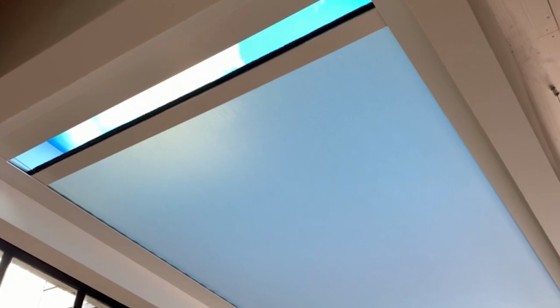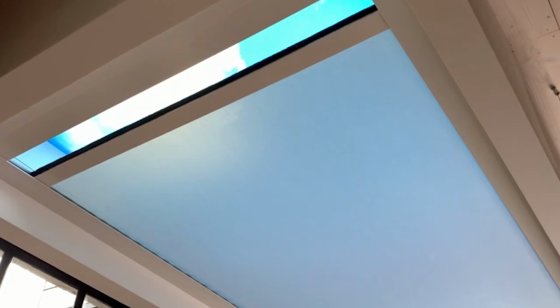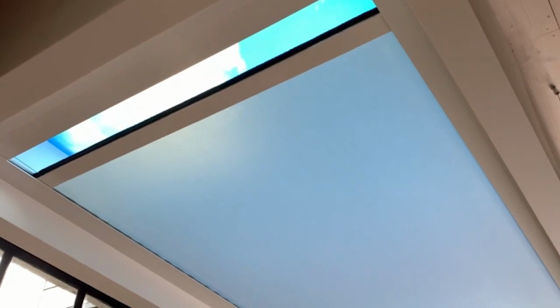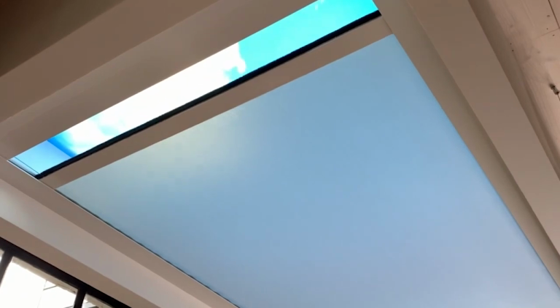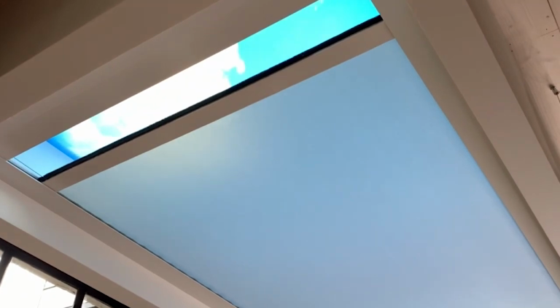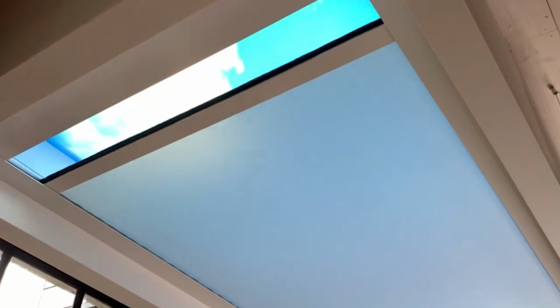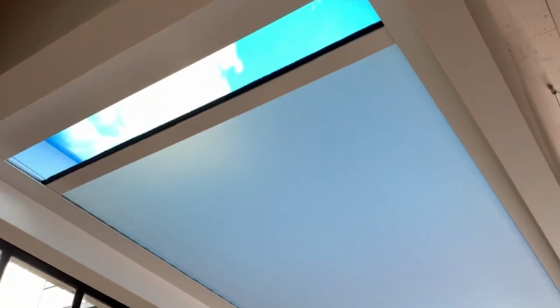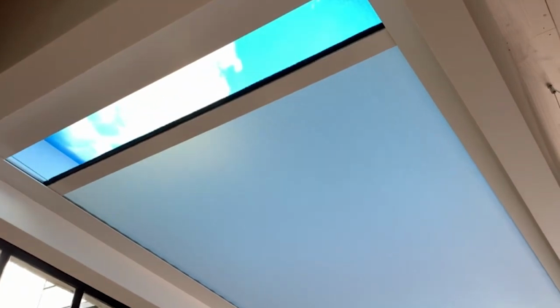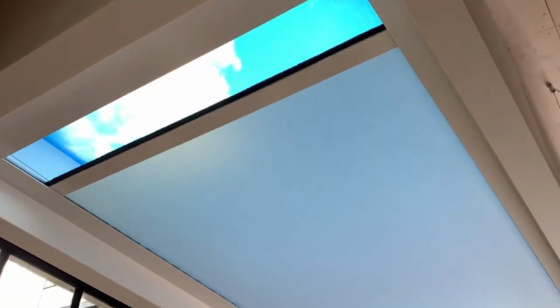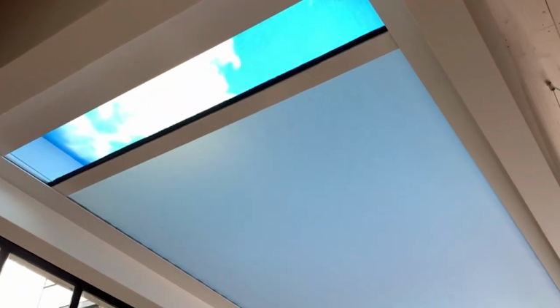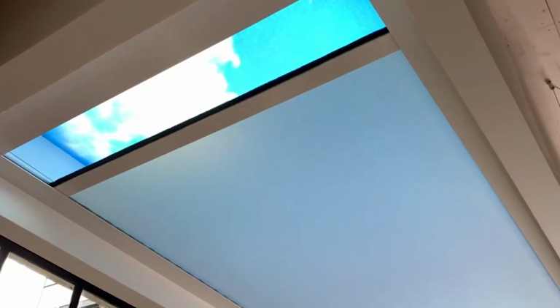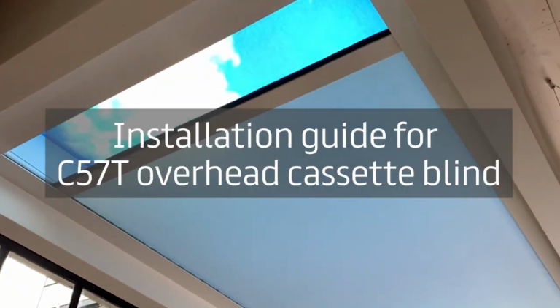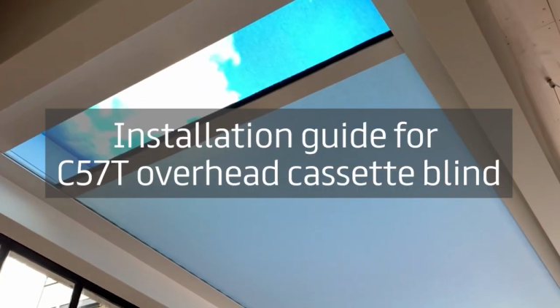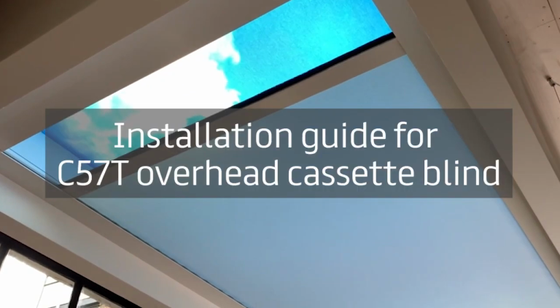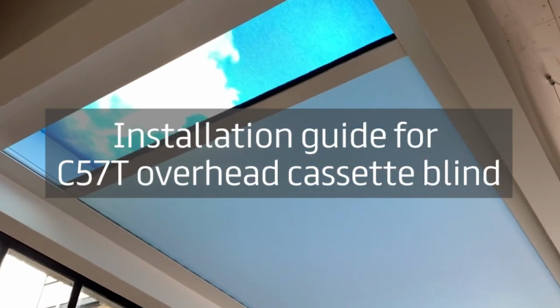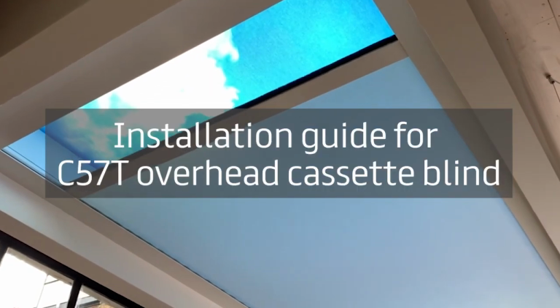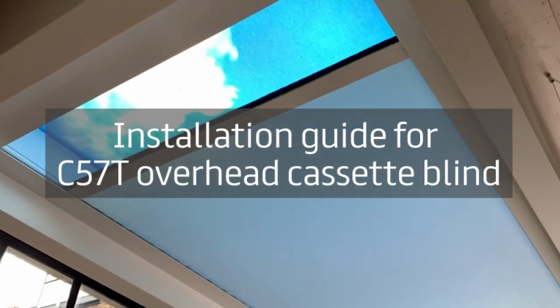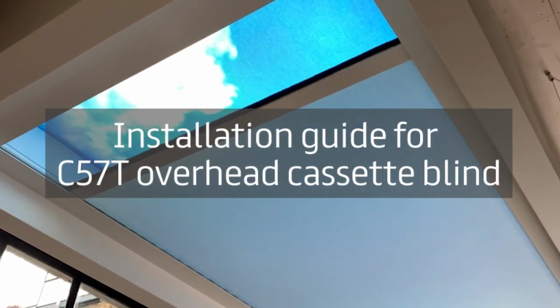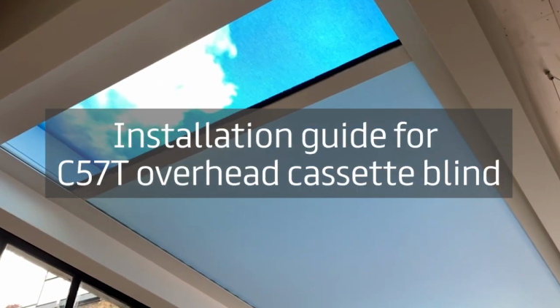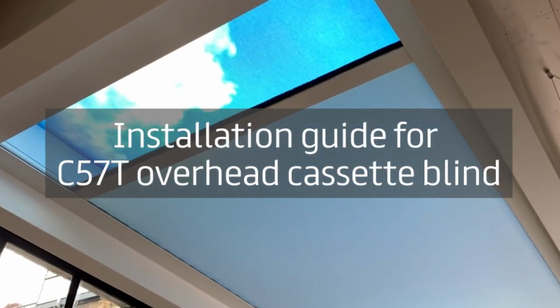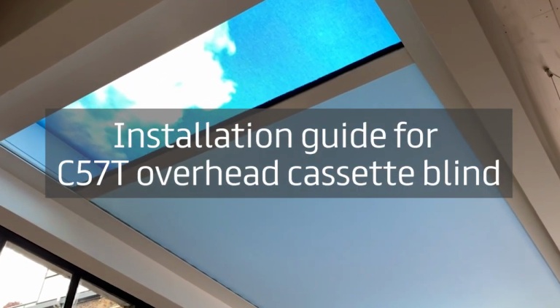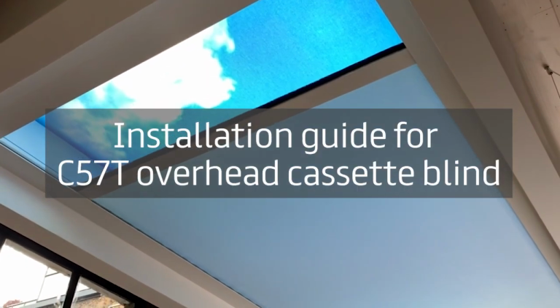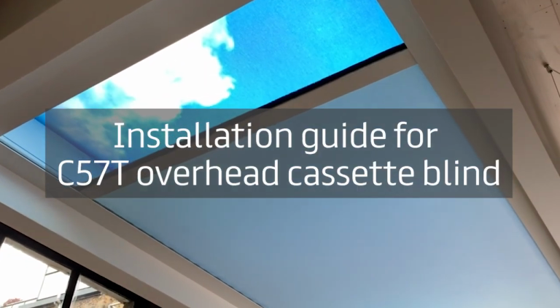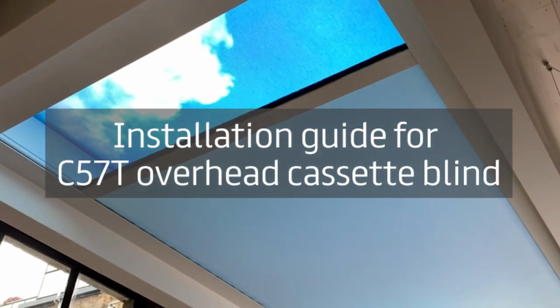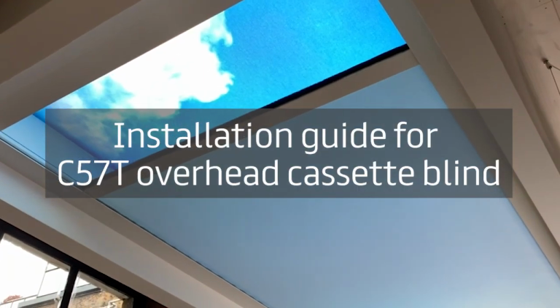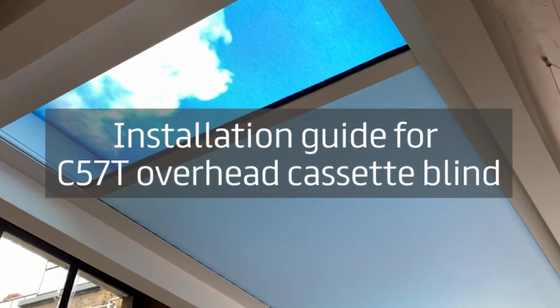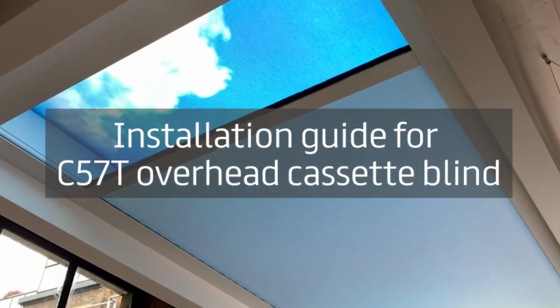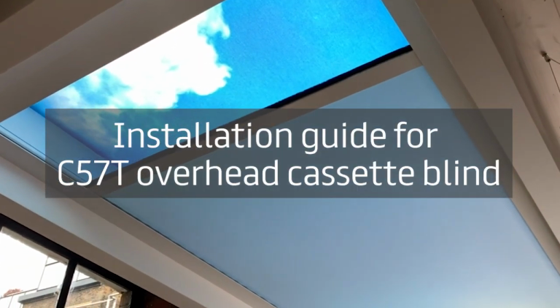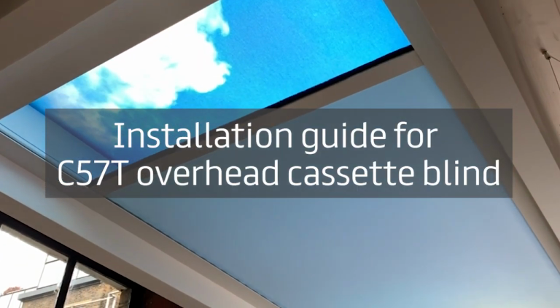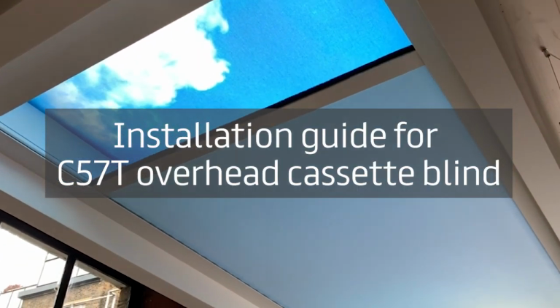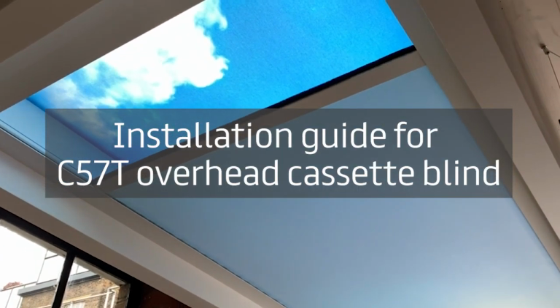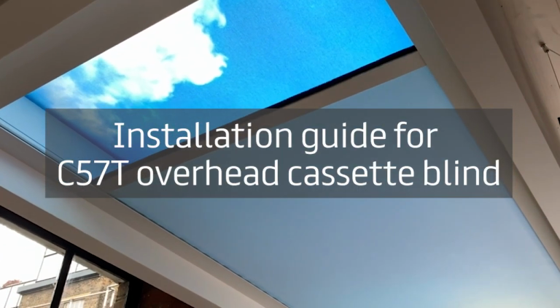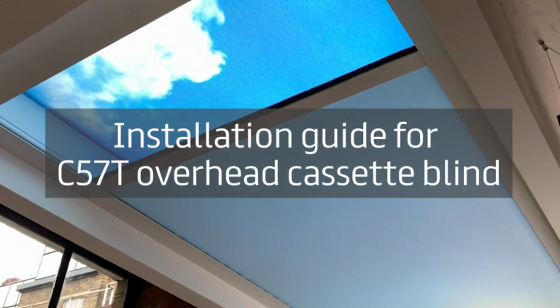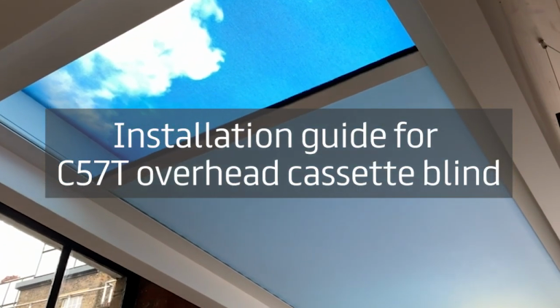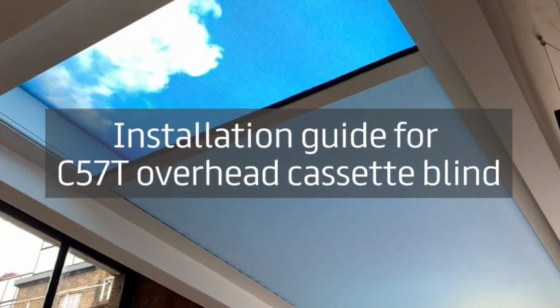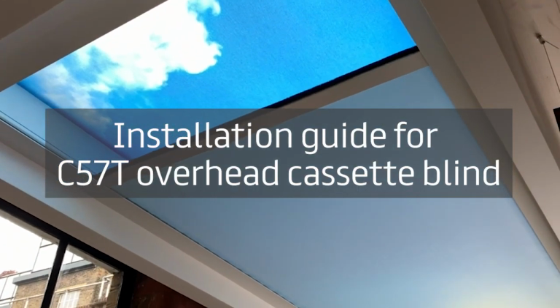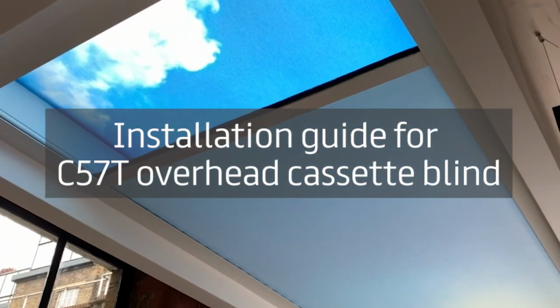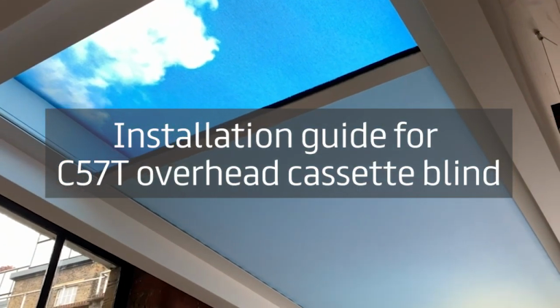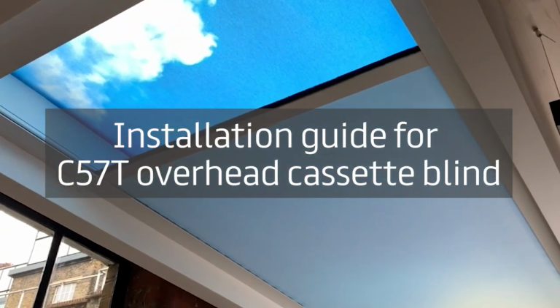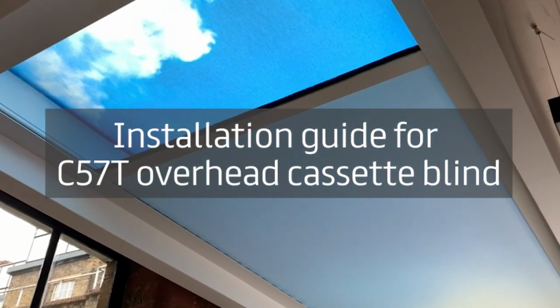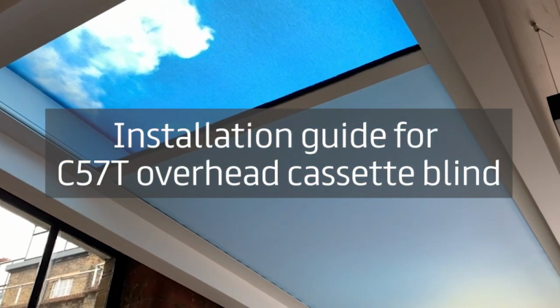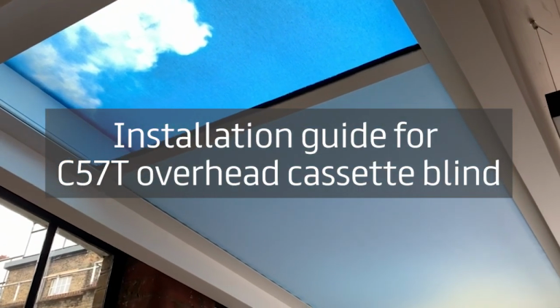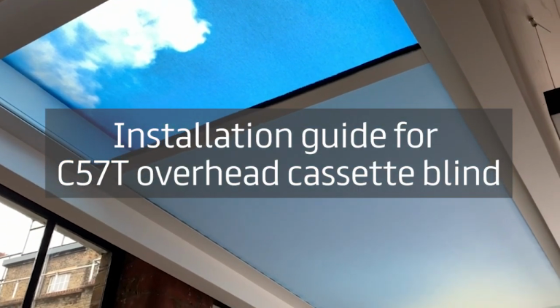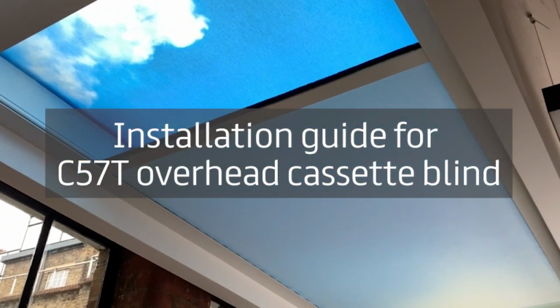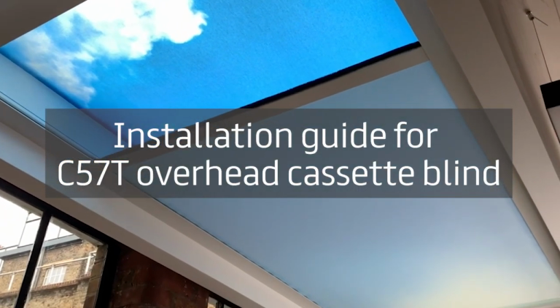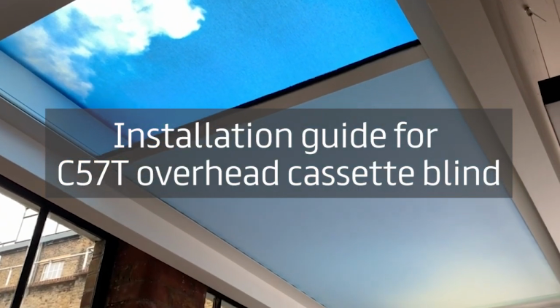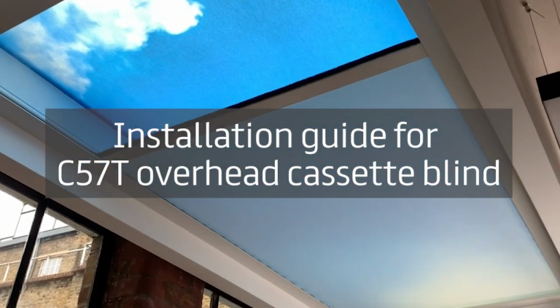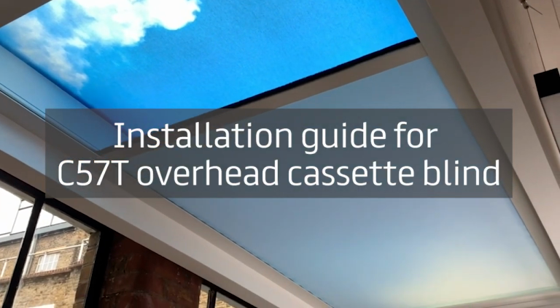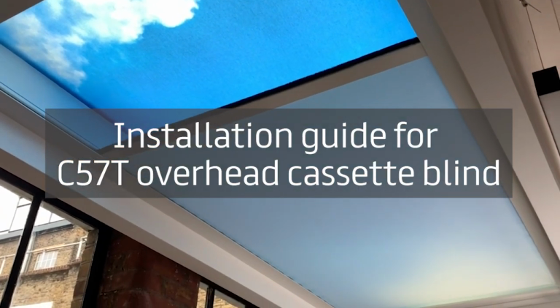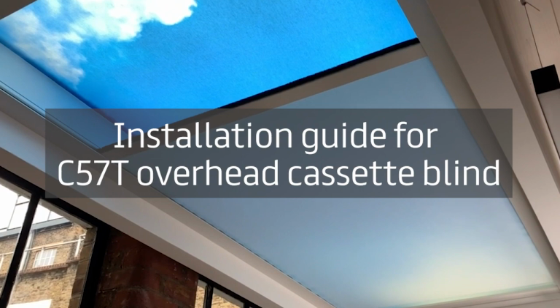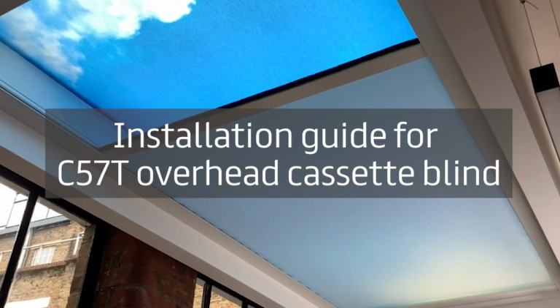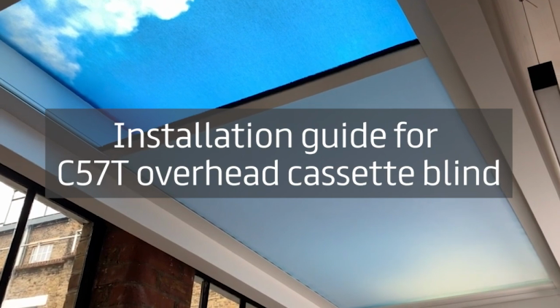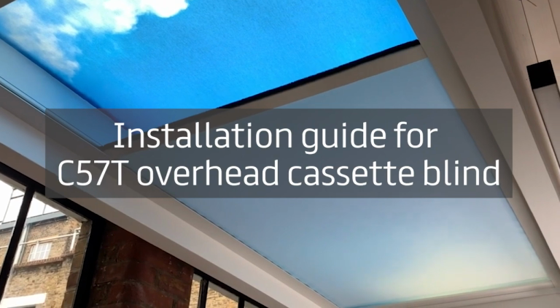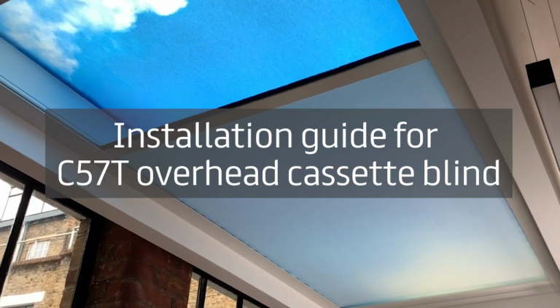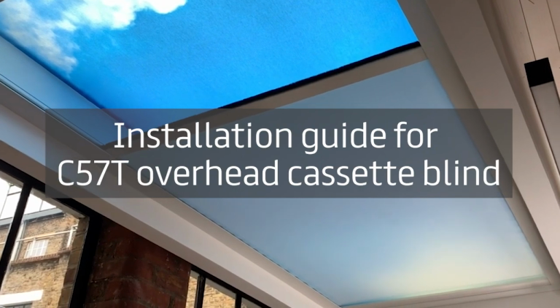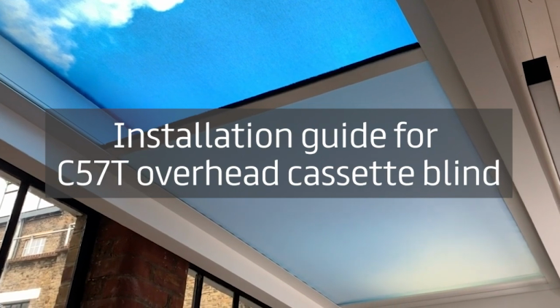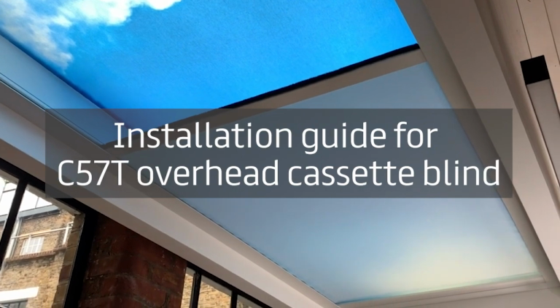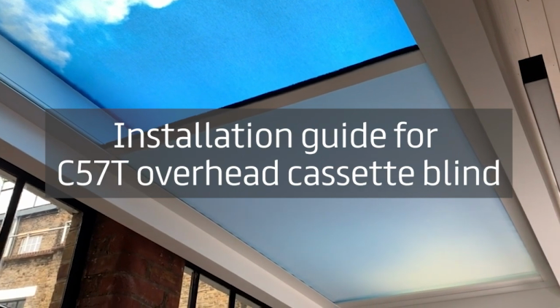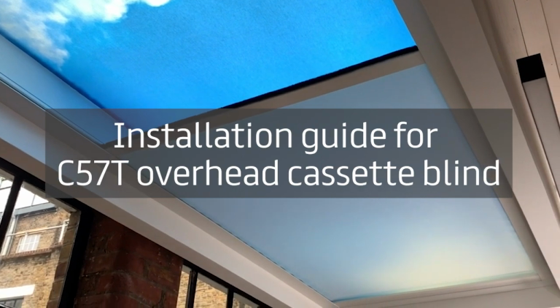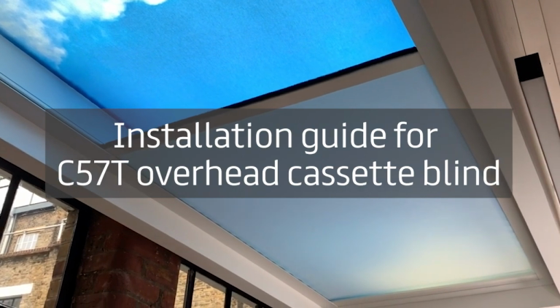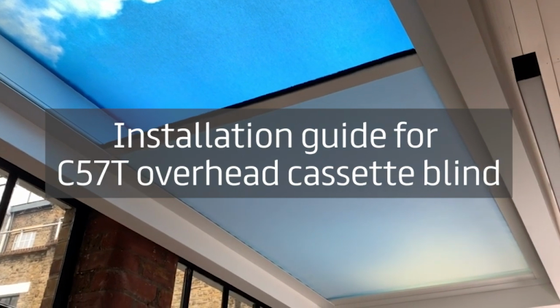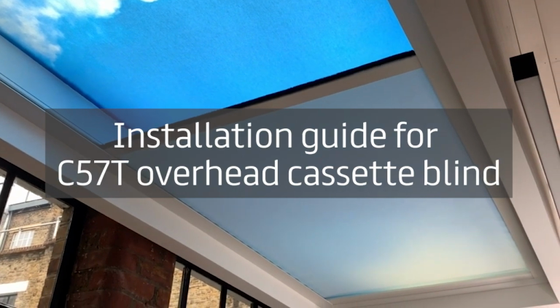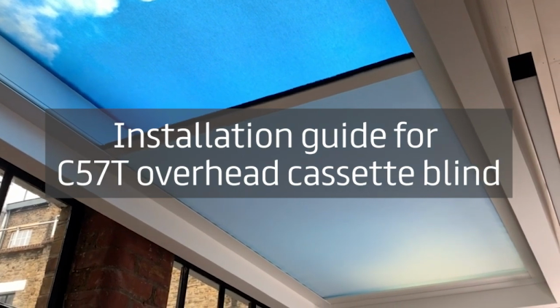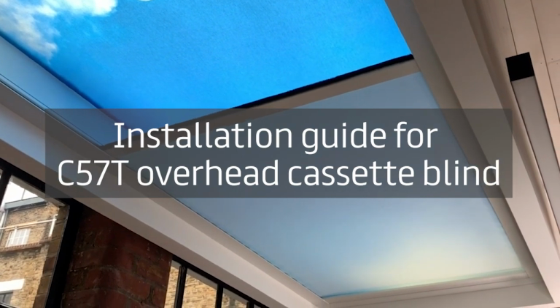Welcome to the installation guide for the C57T overhead electric cassette blind.